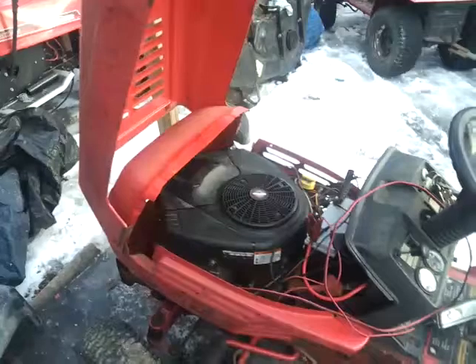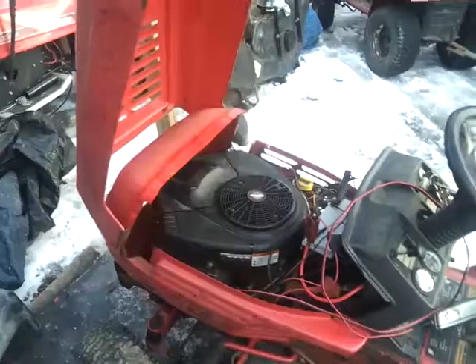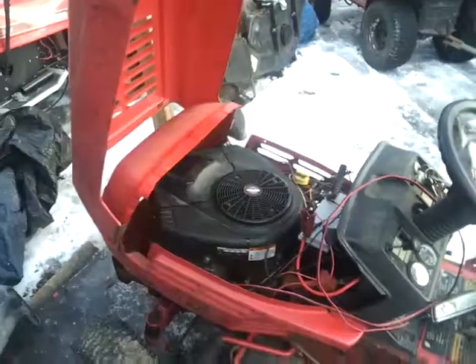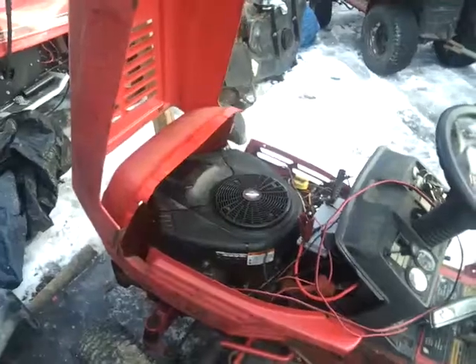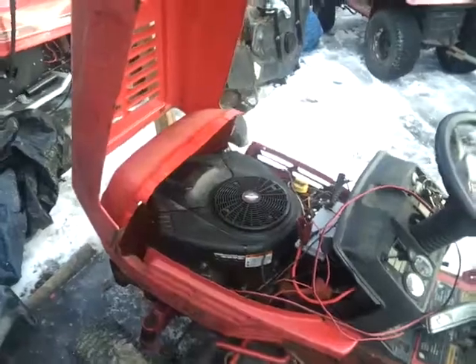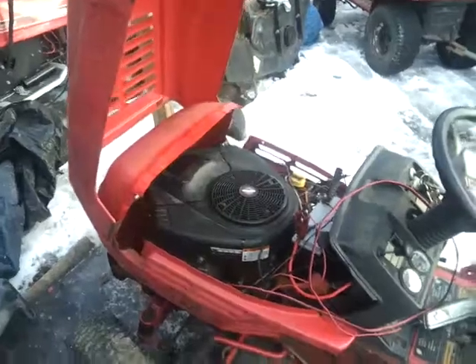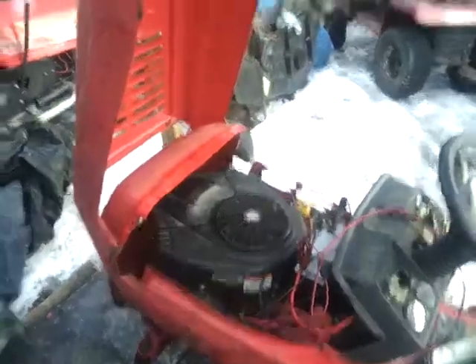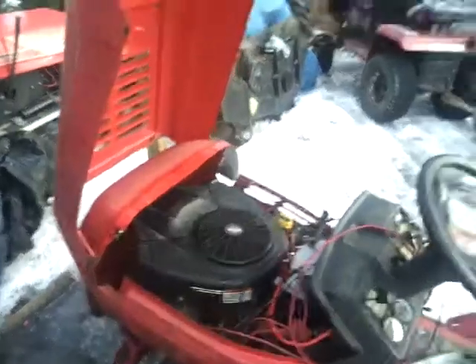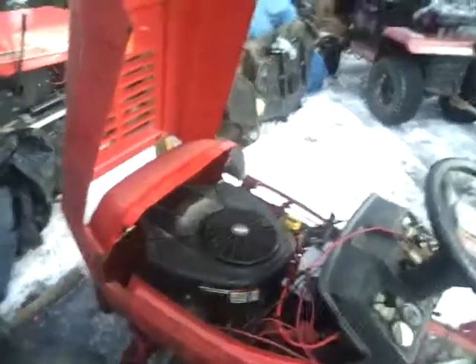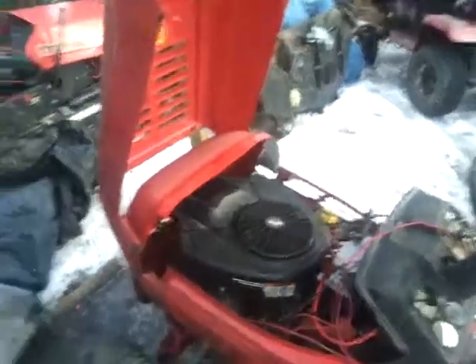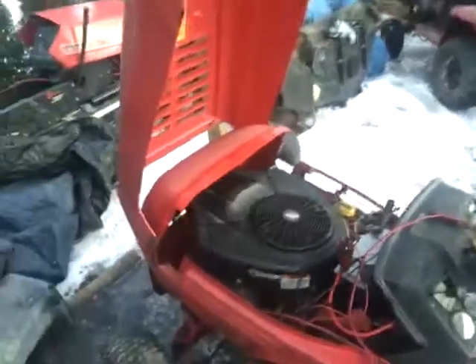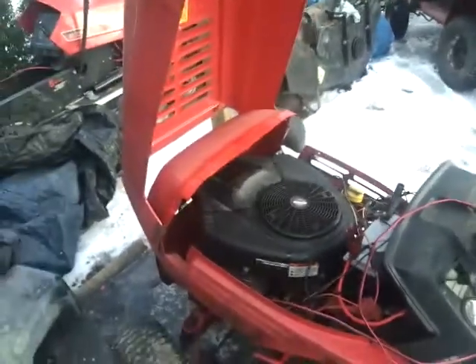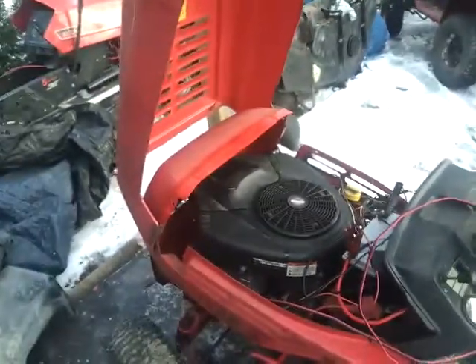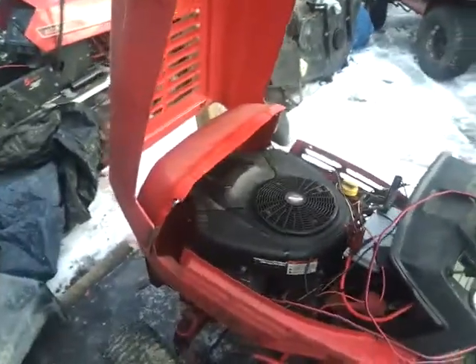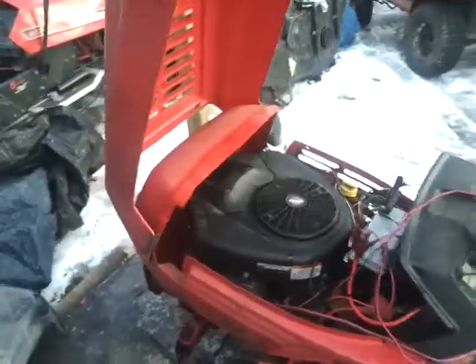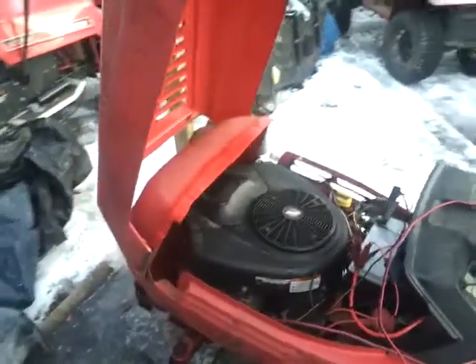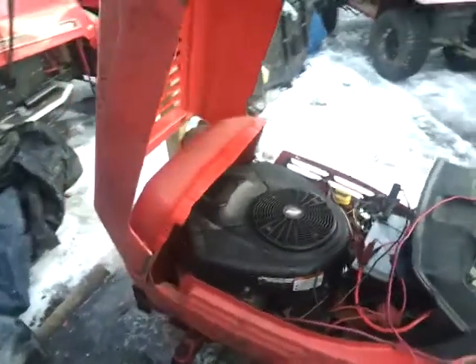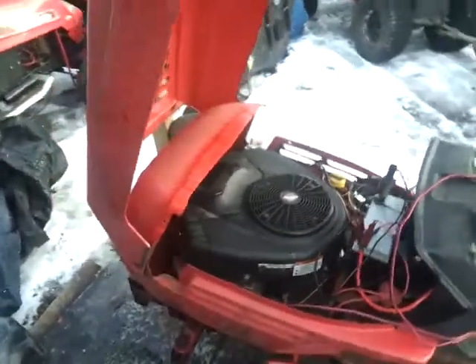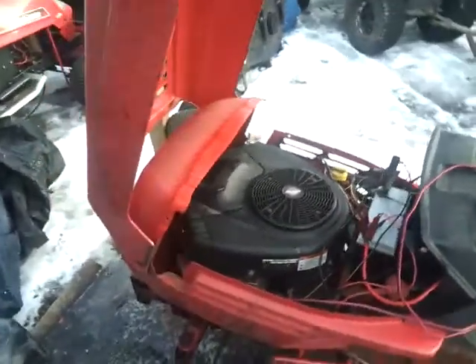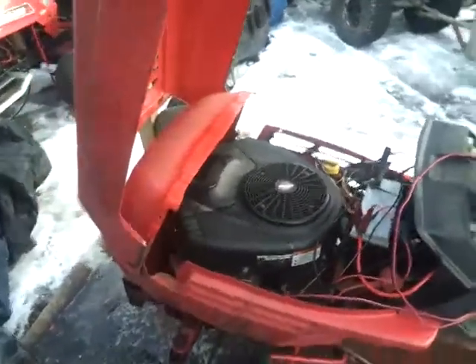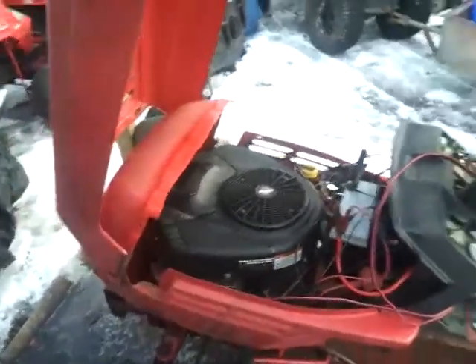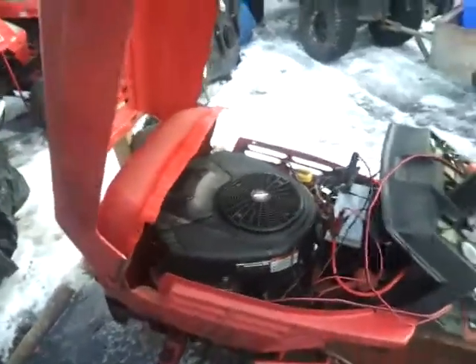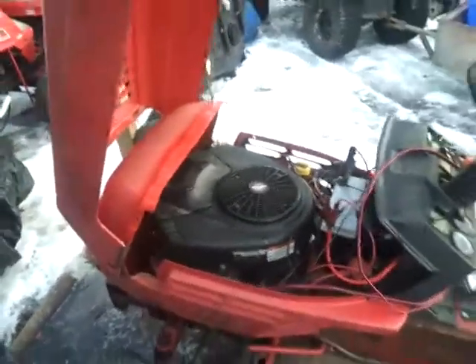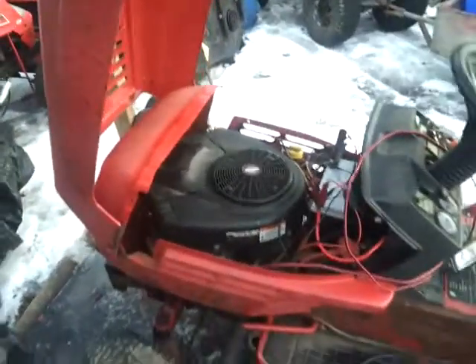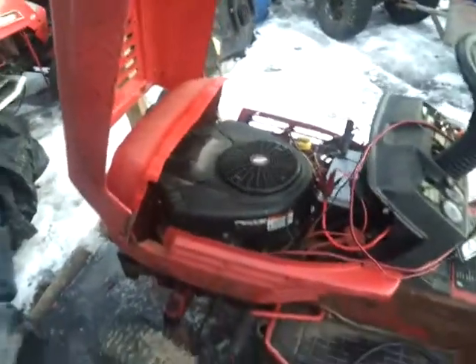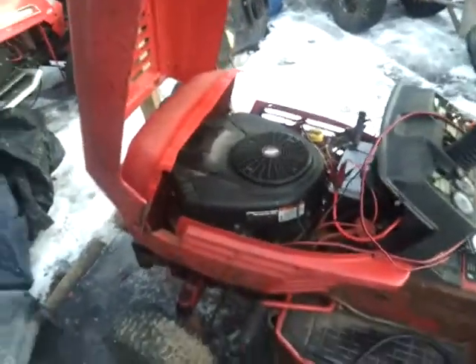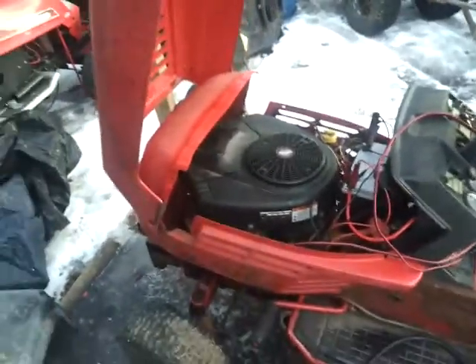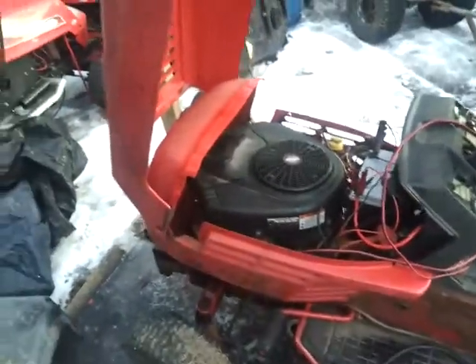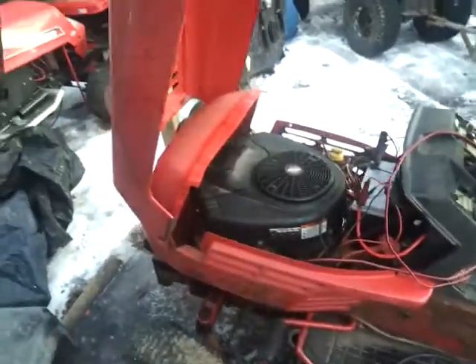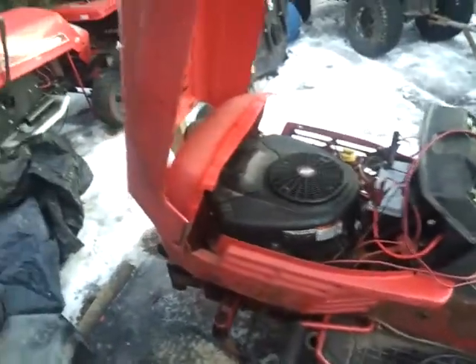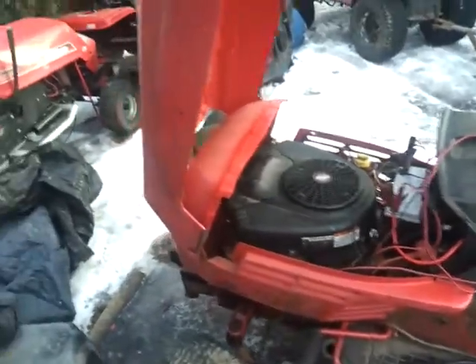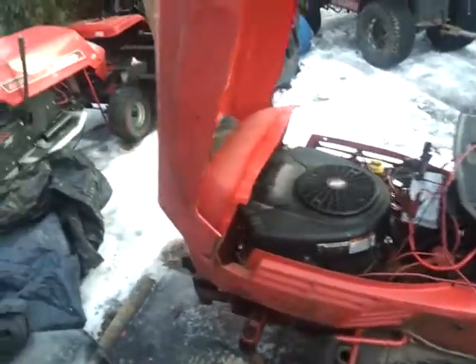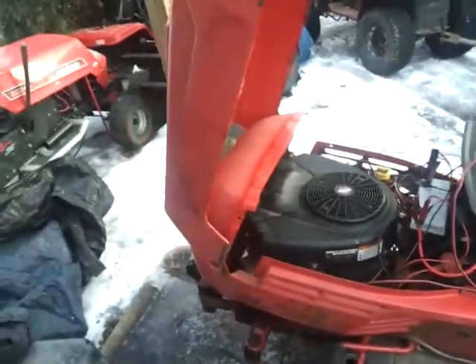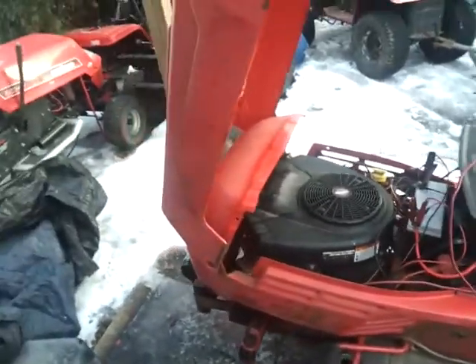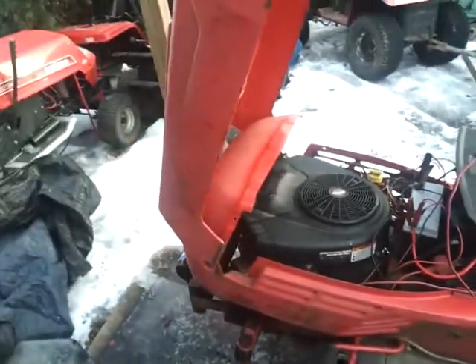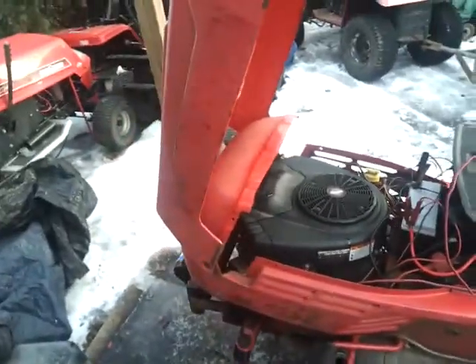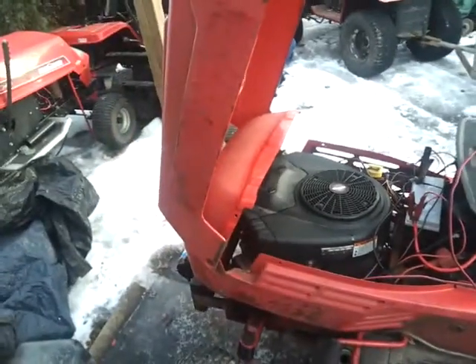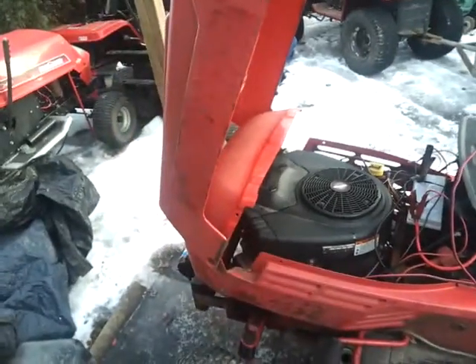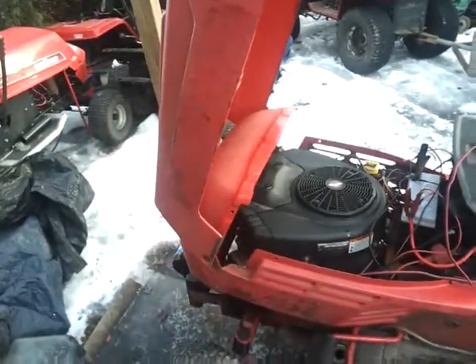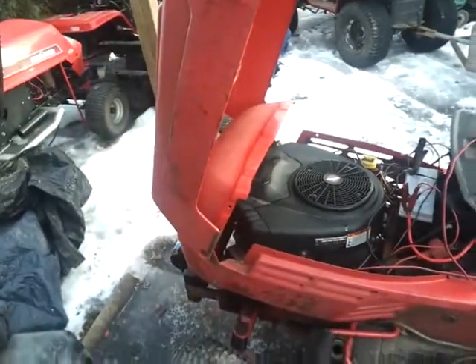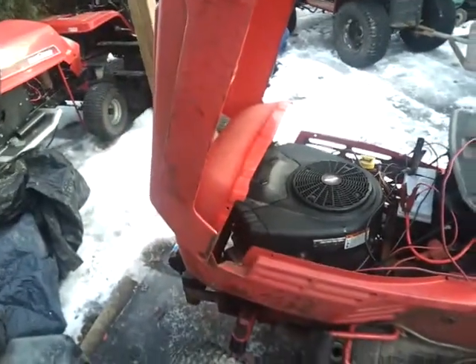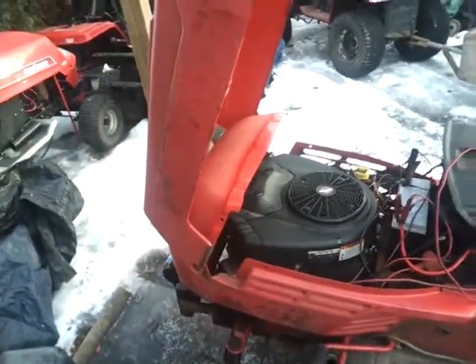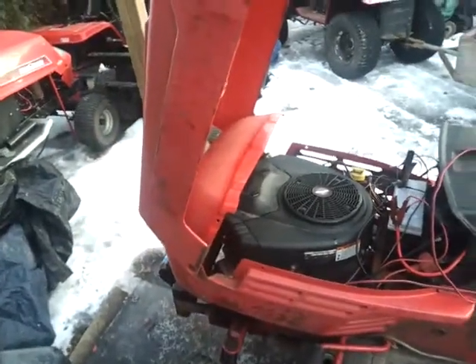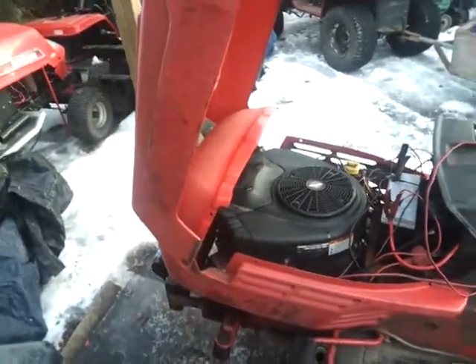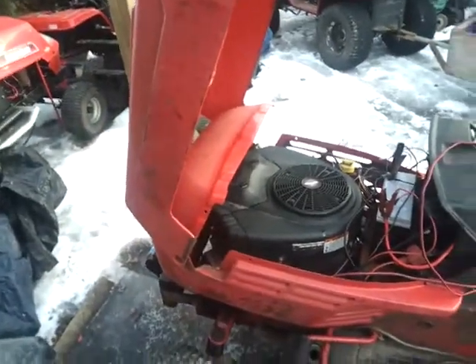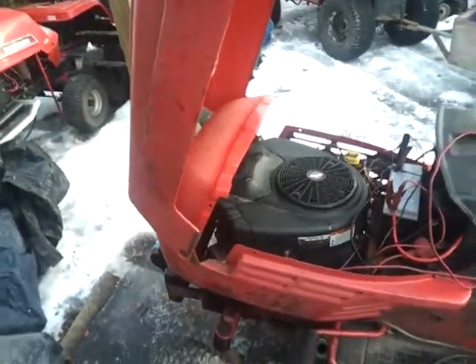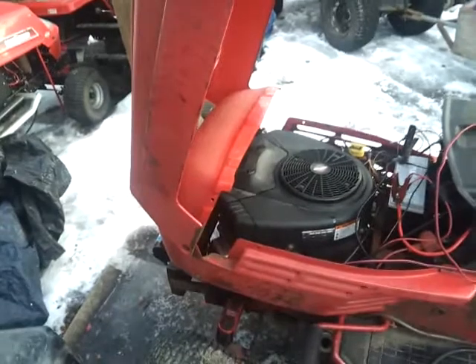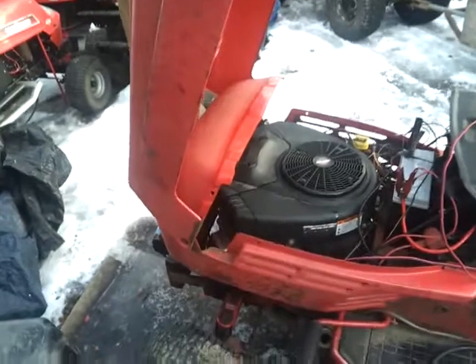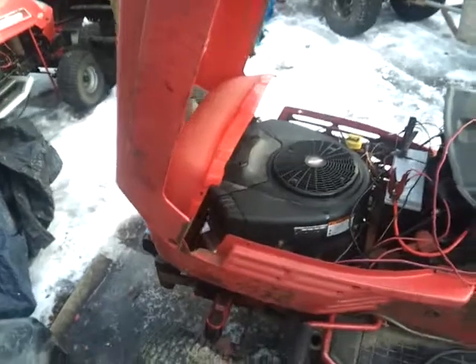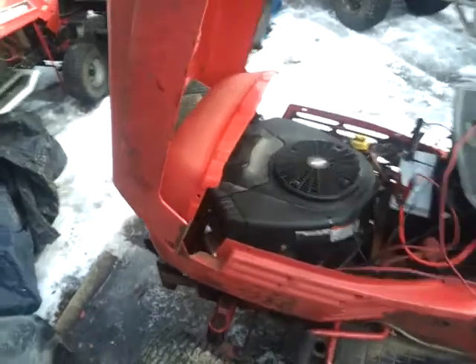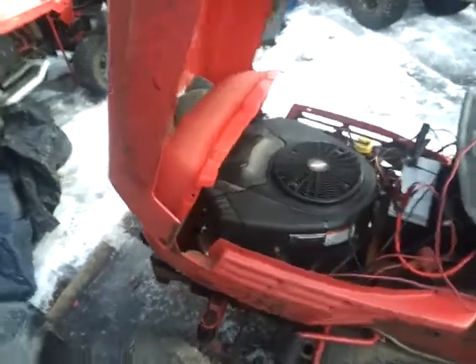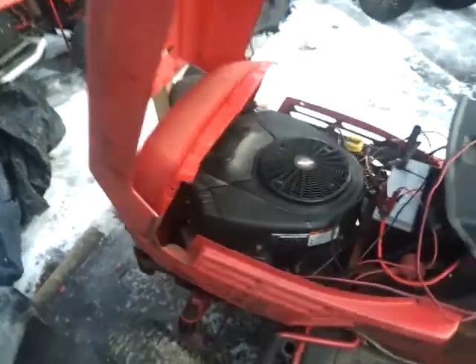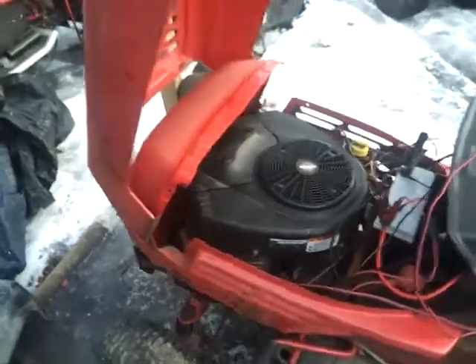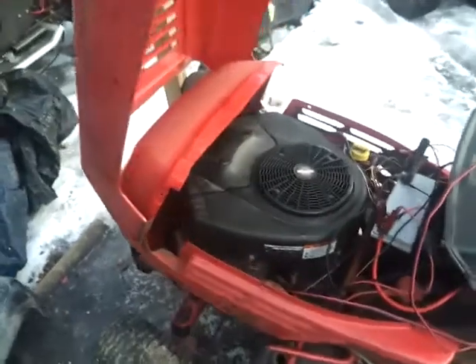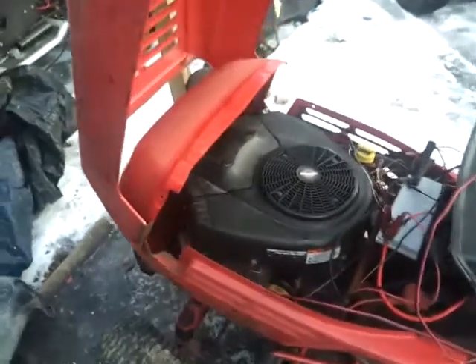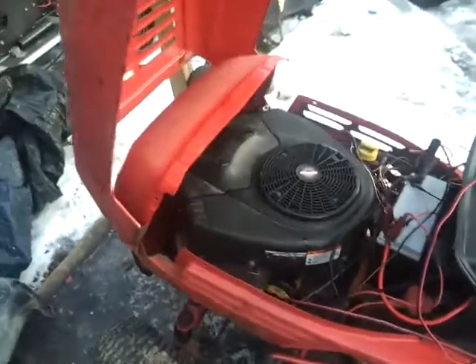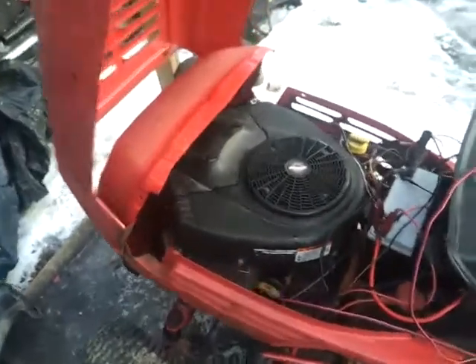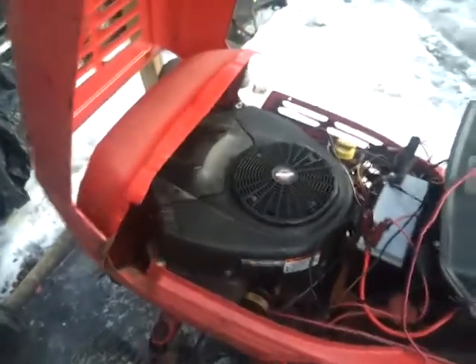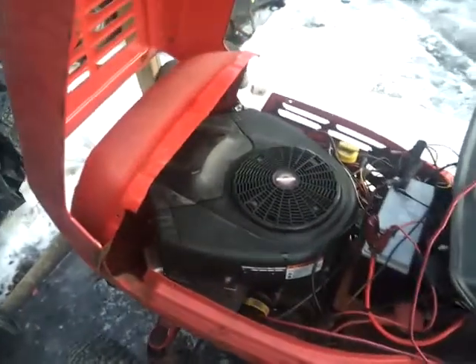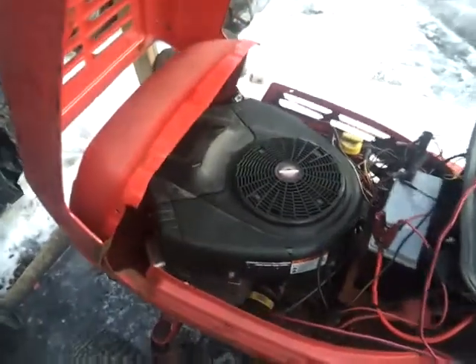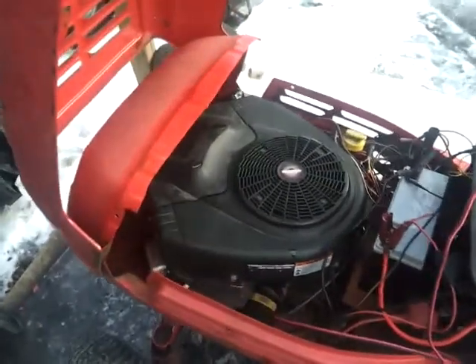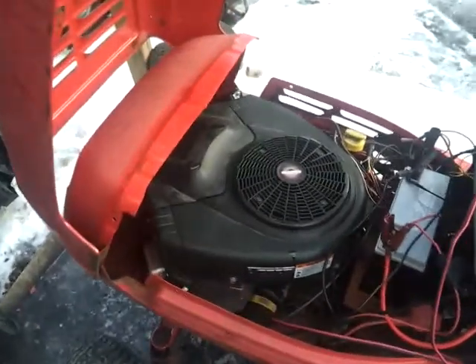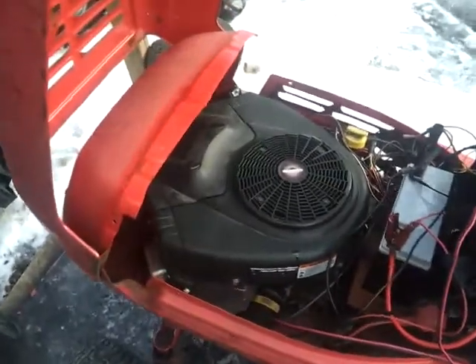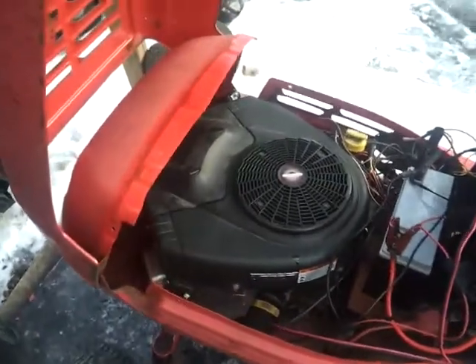I've got another Red Rocket update. As you can see, the hood is on and the engine is completely back together.